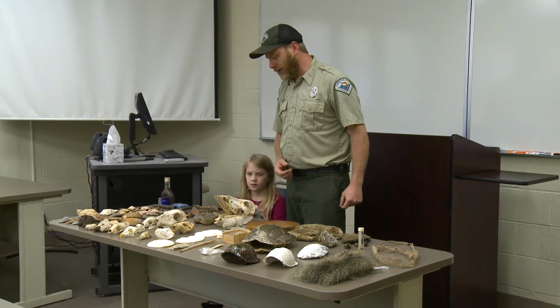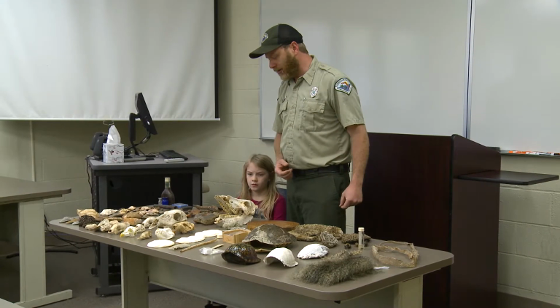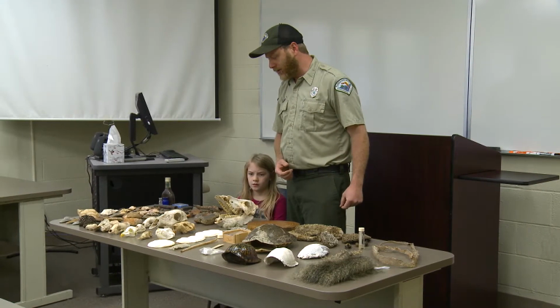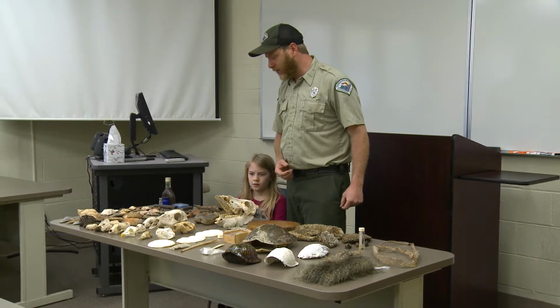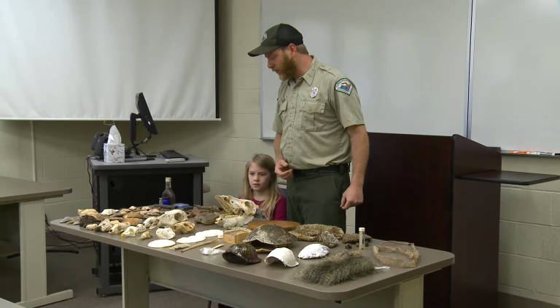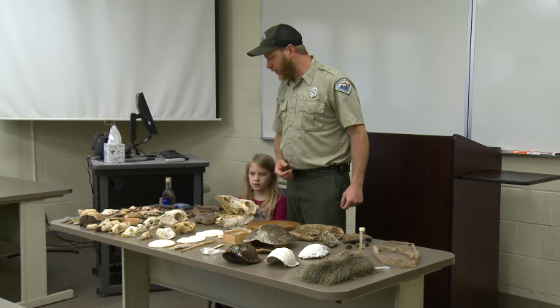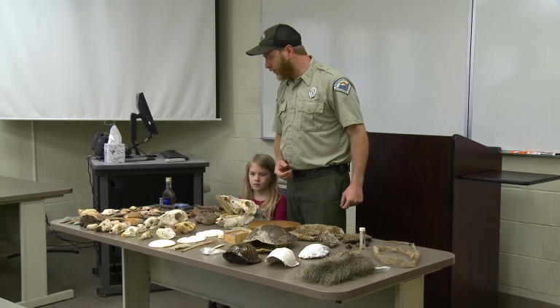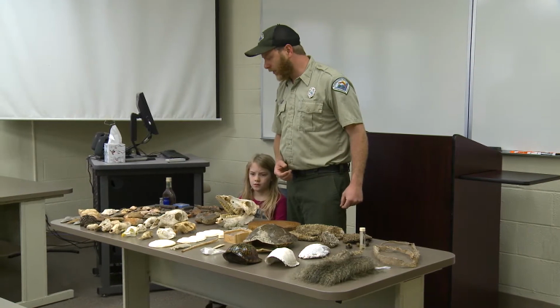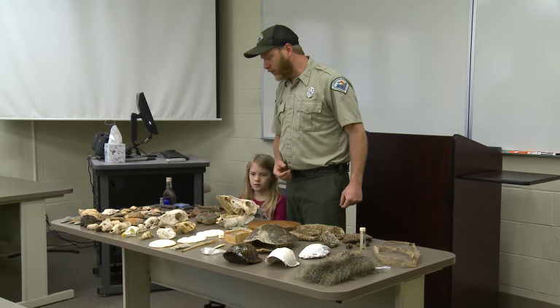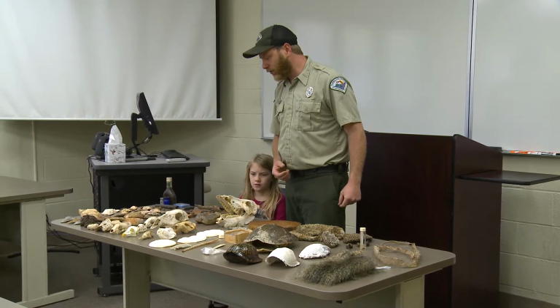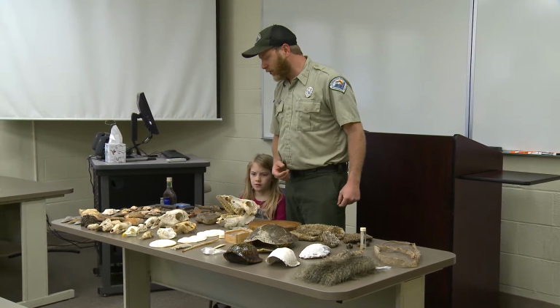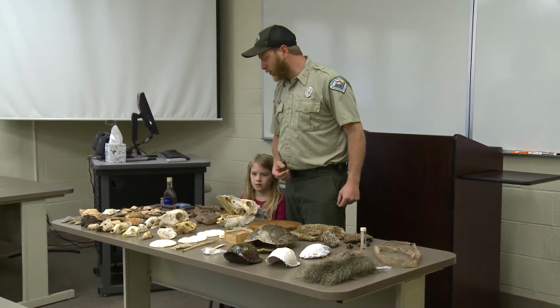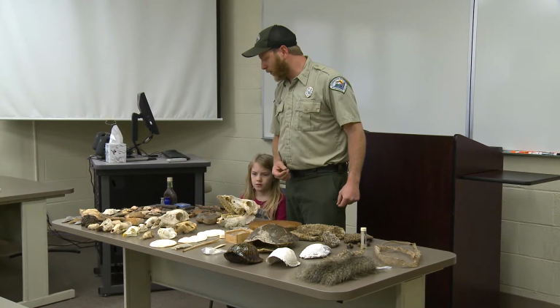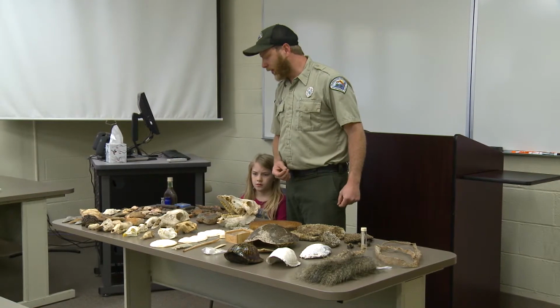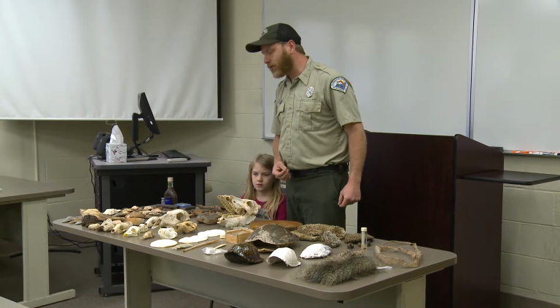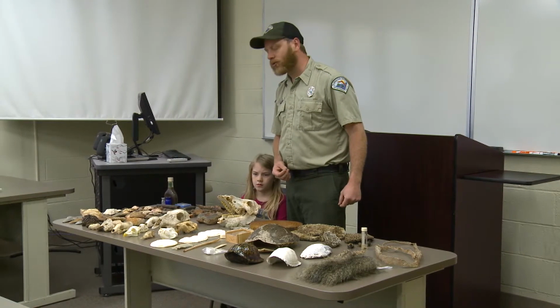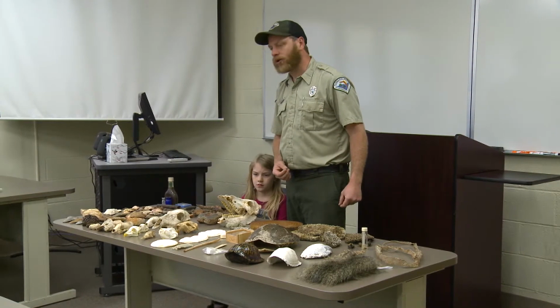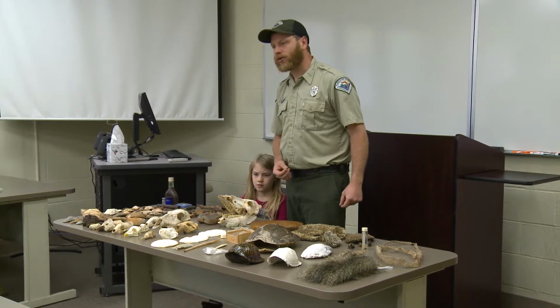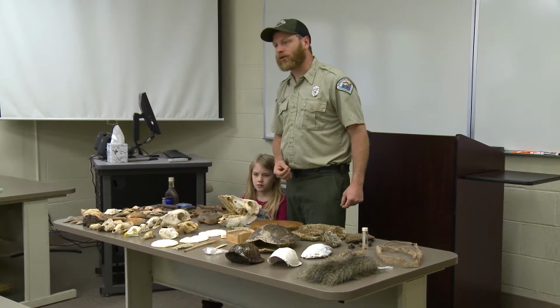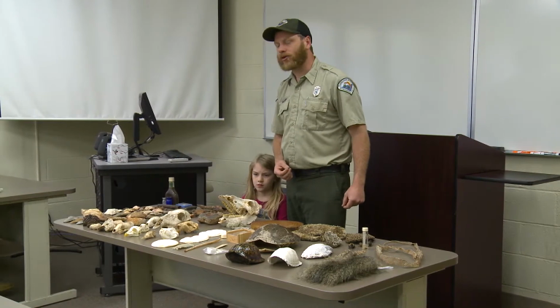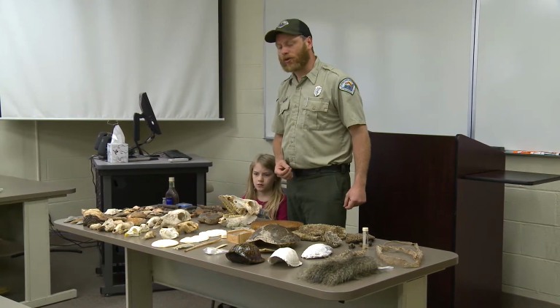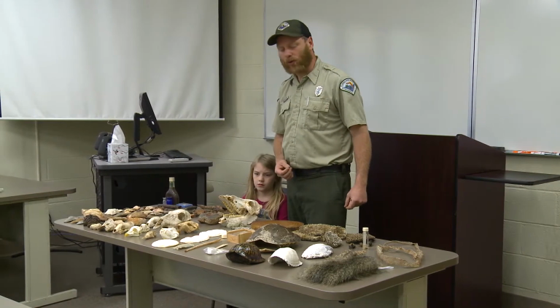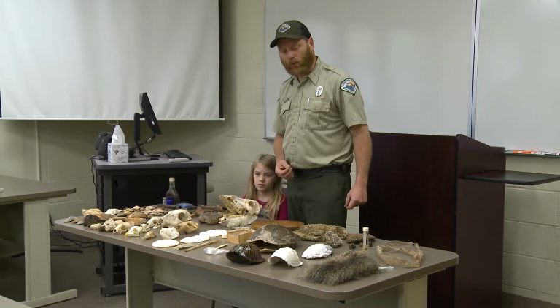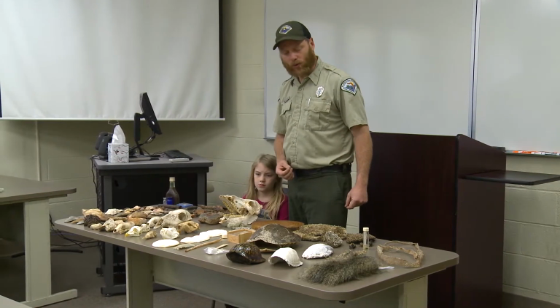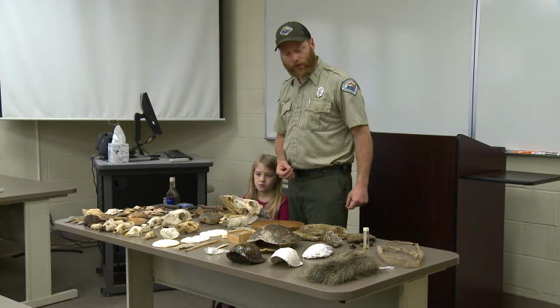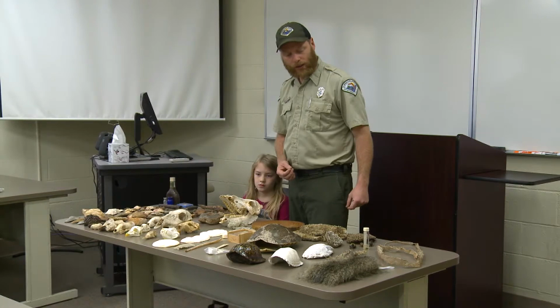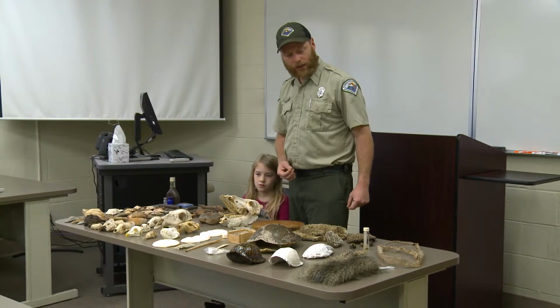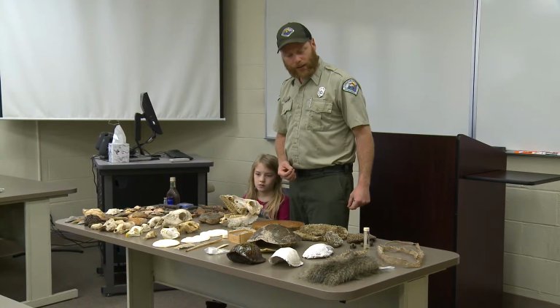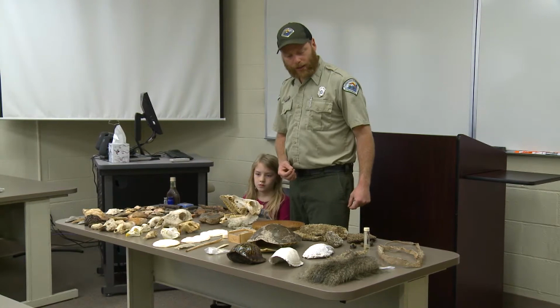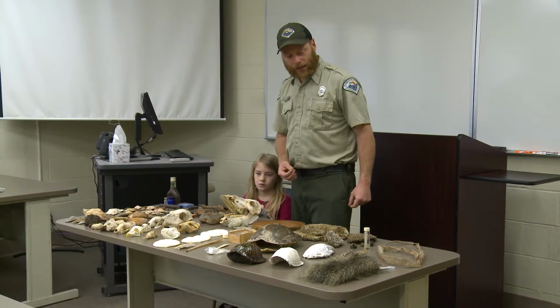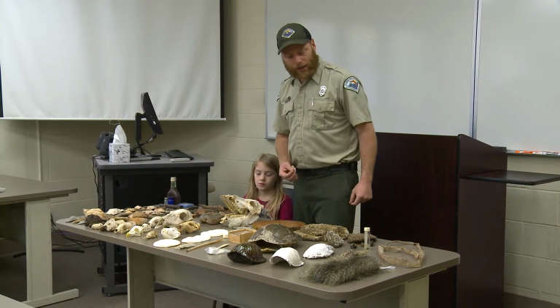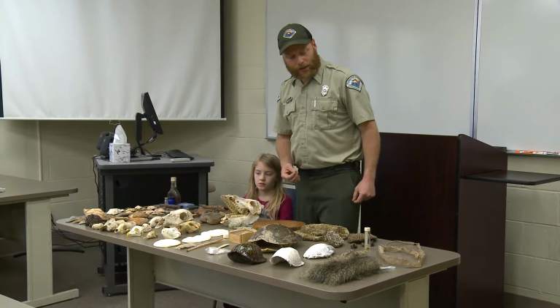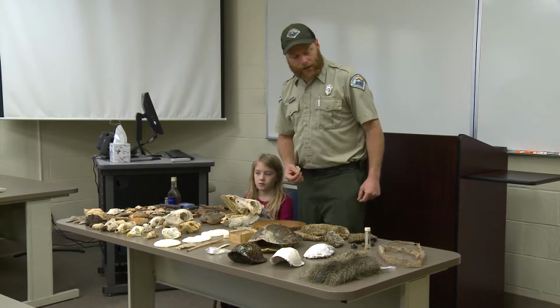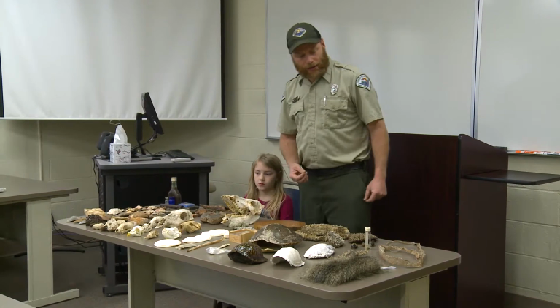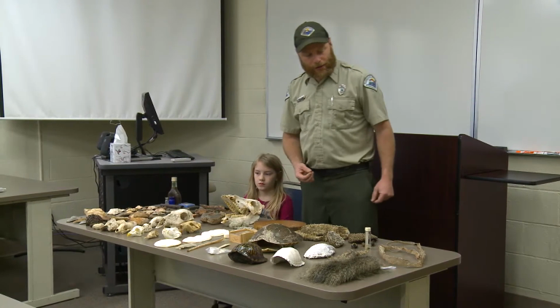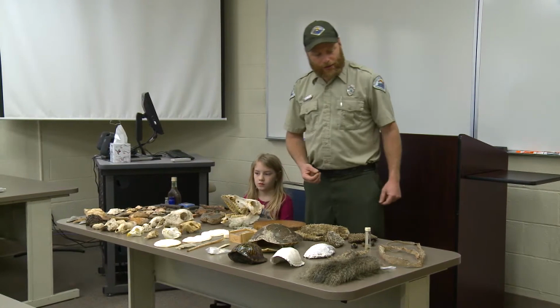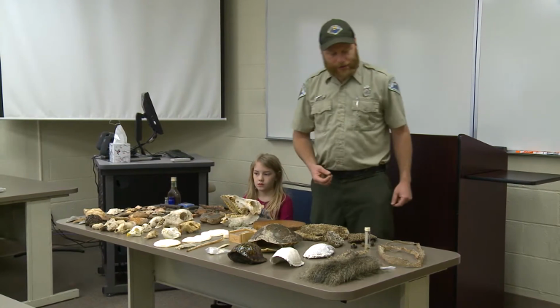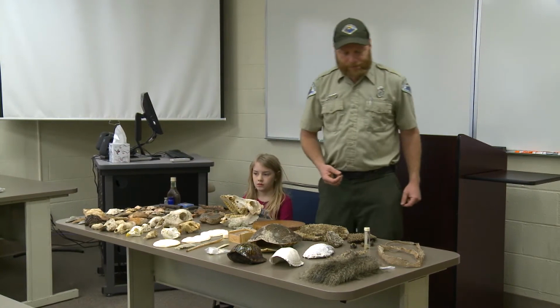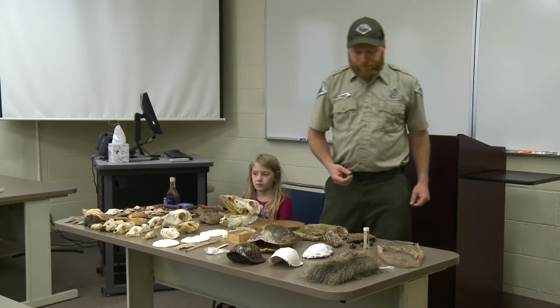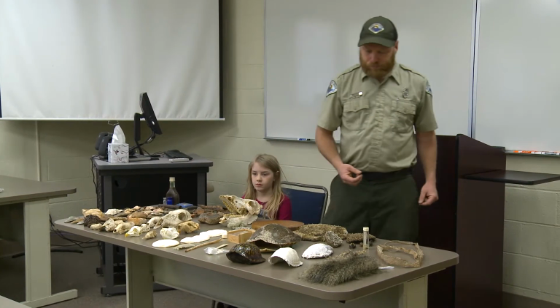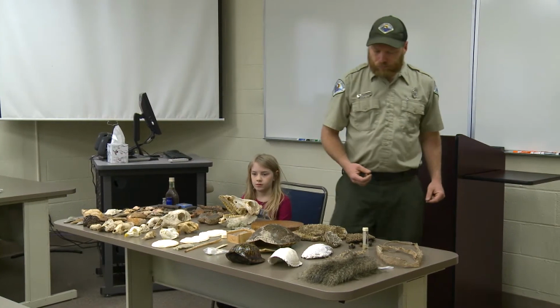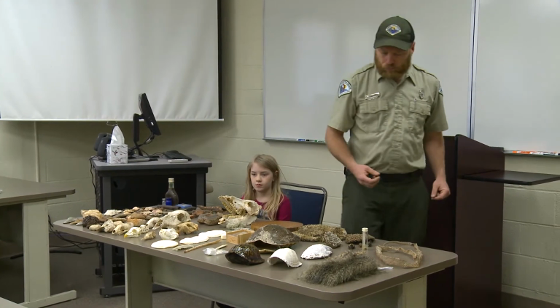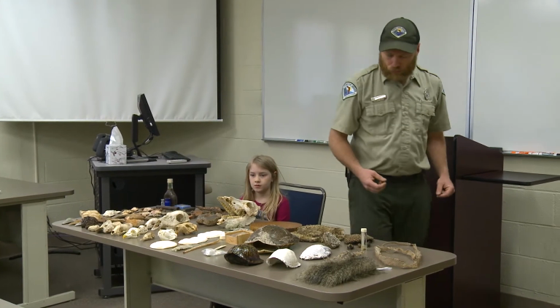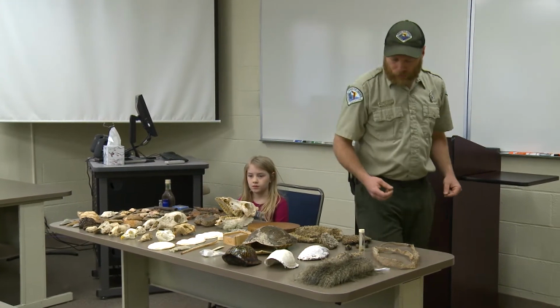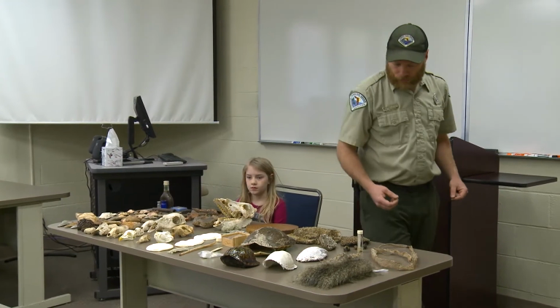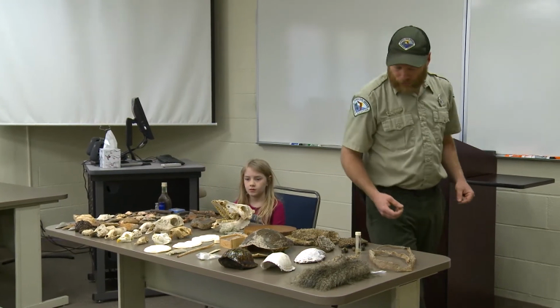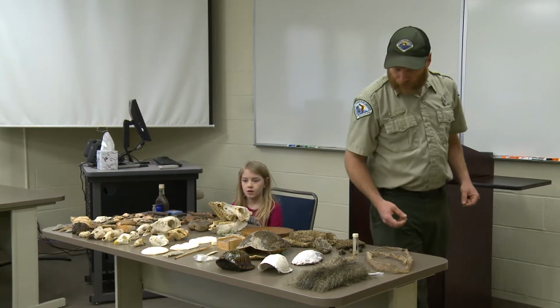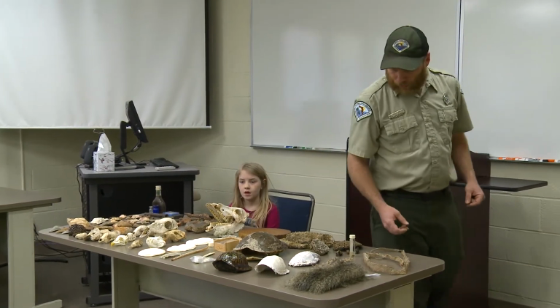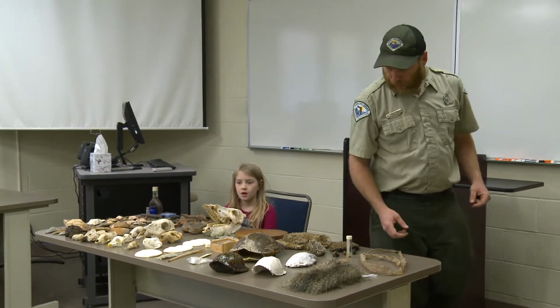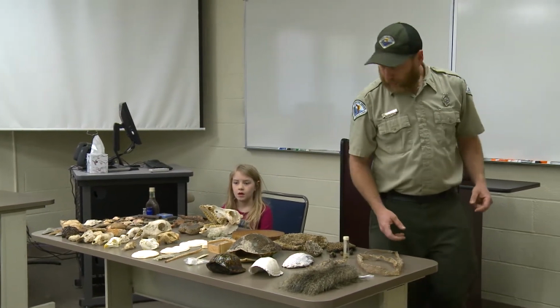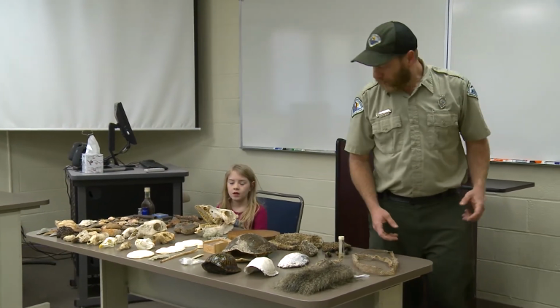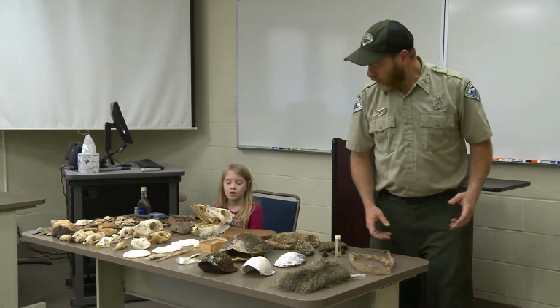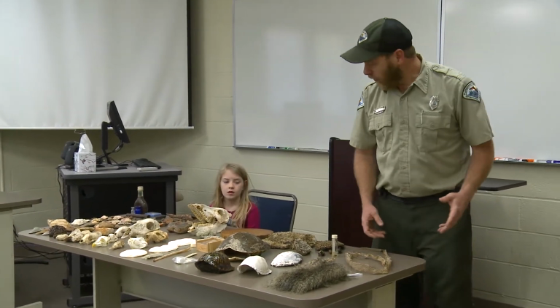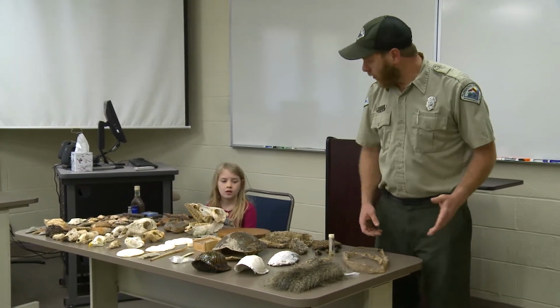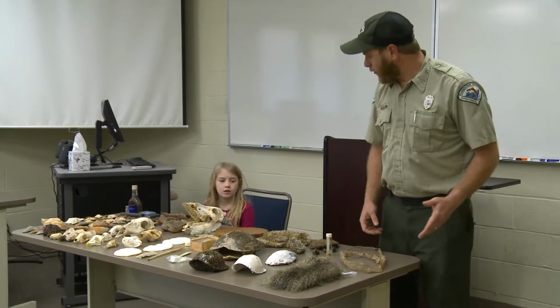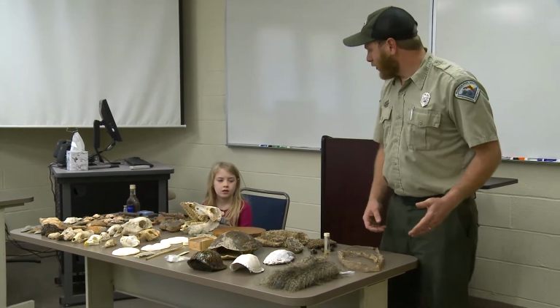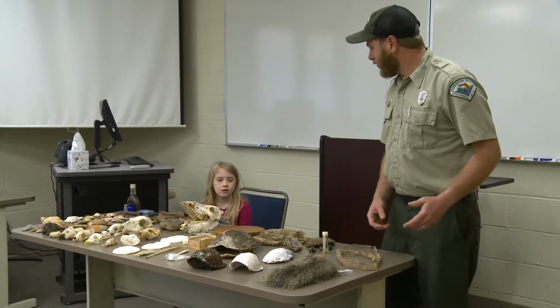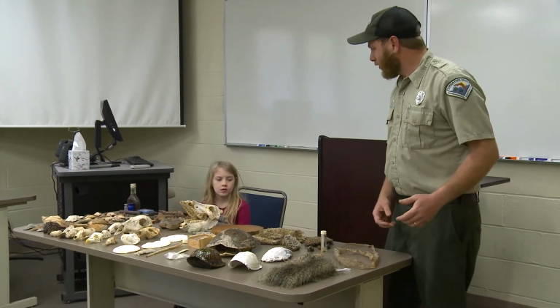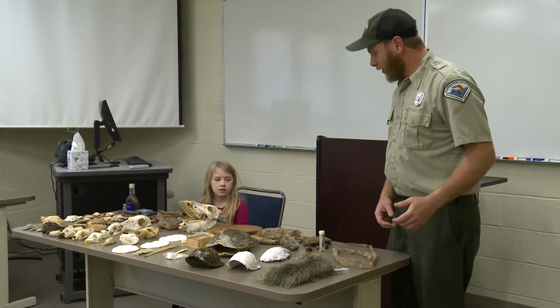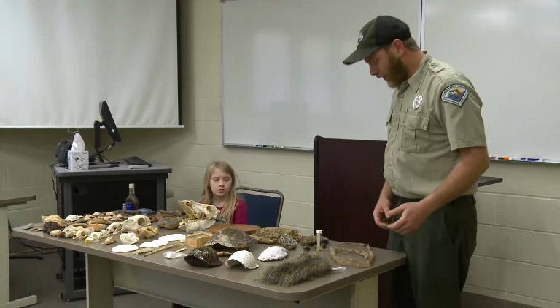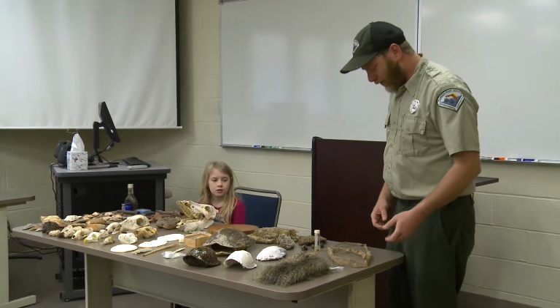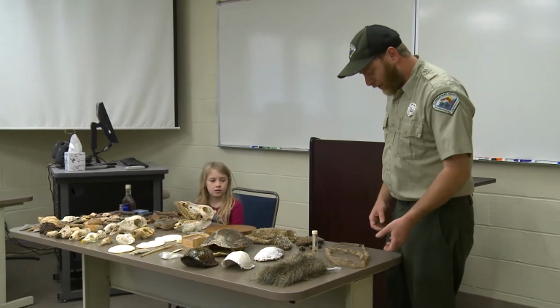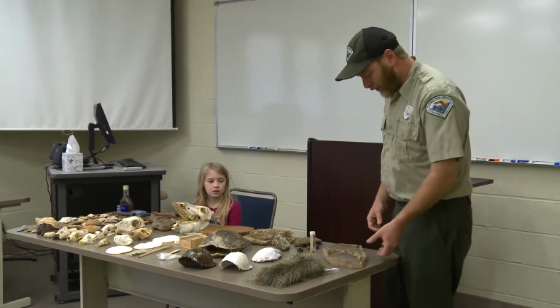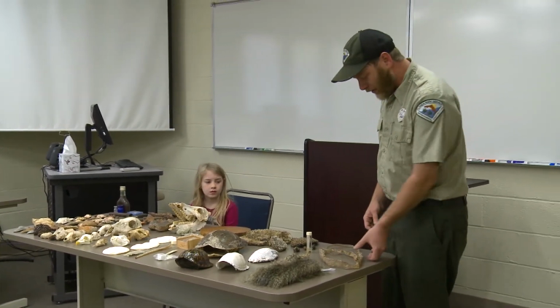This is part of an exhibit that we do at the park for school groups. About 10,000 school children a year come to the Florida Caverns, and this is part of programs that we do for them. Some of these things are good to pass around, good to hold.